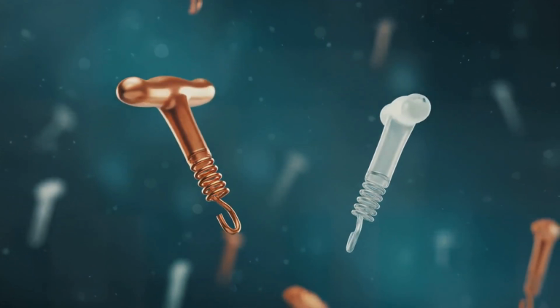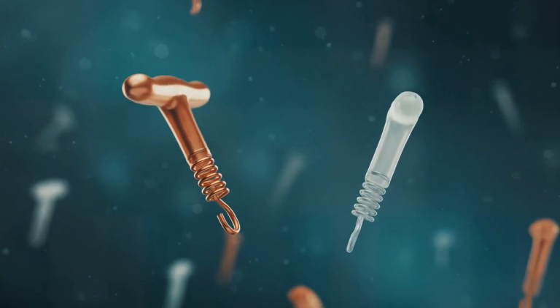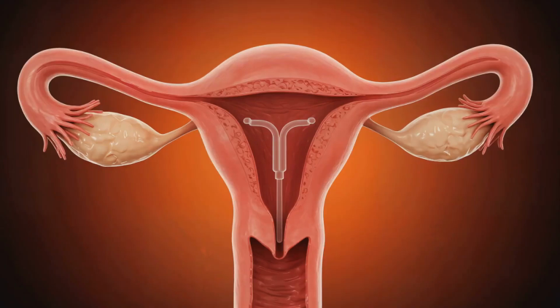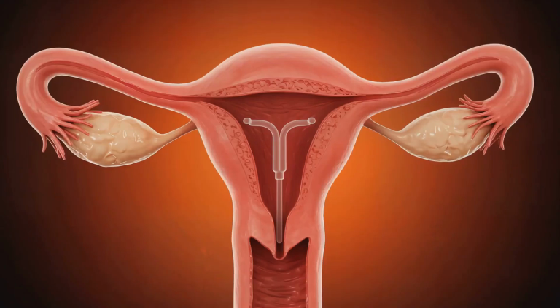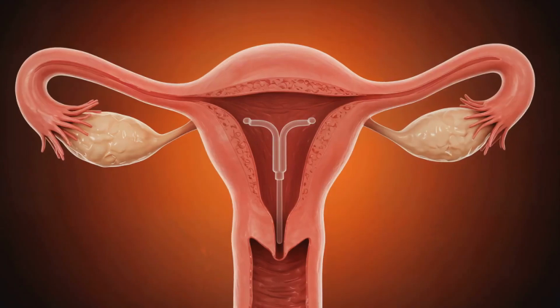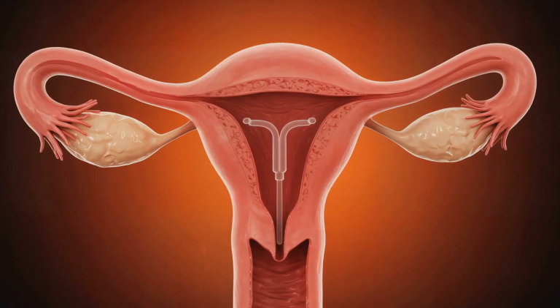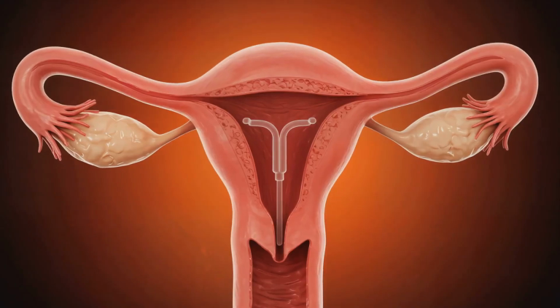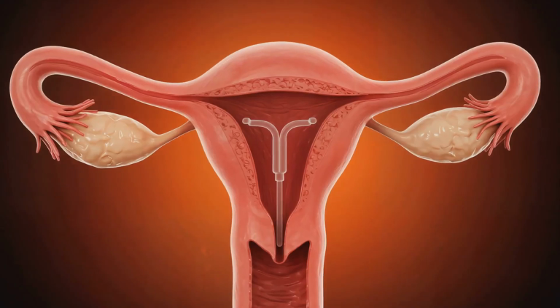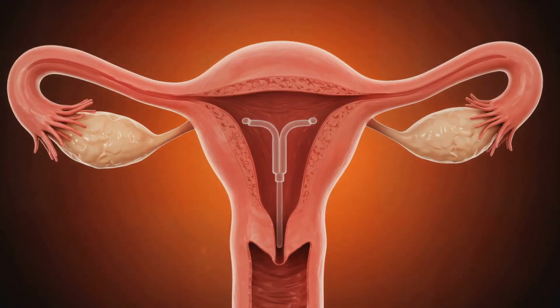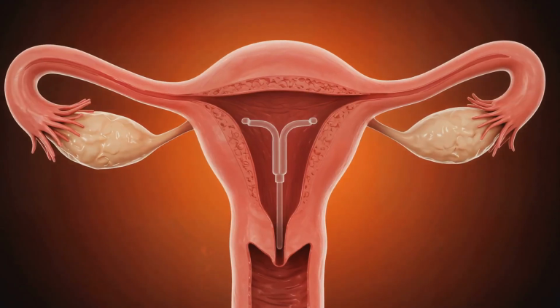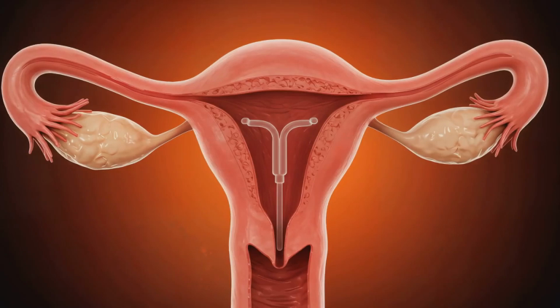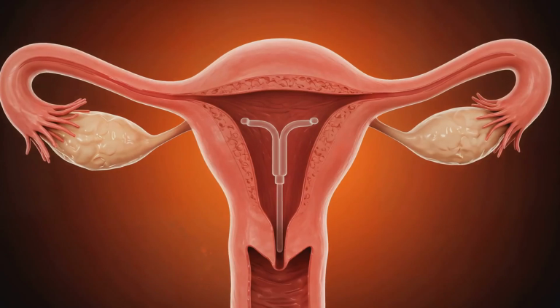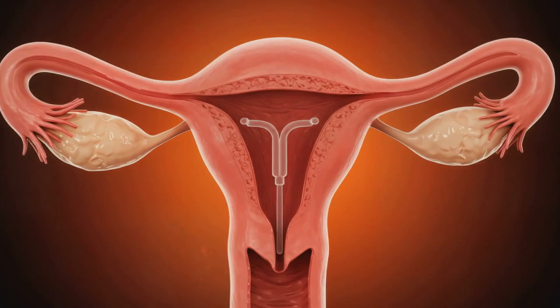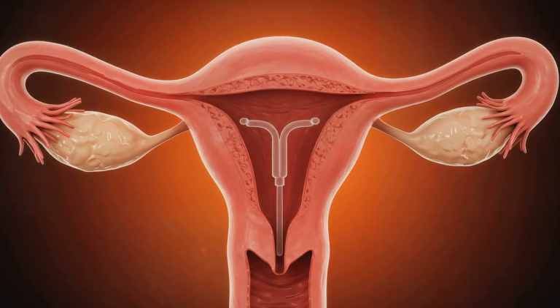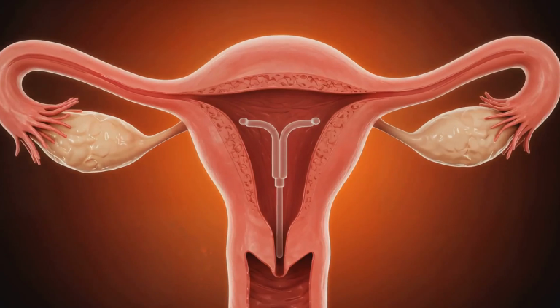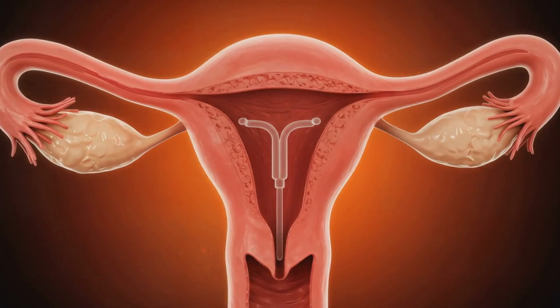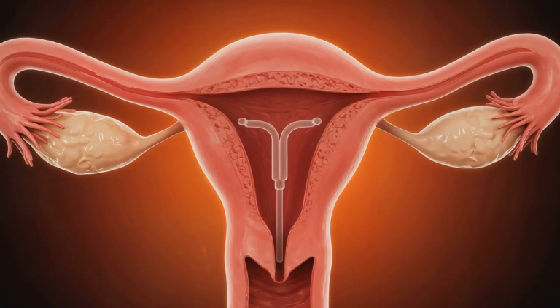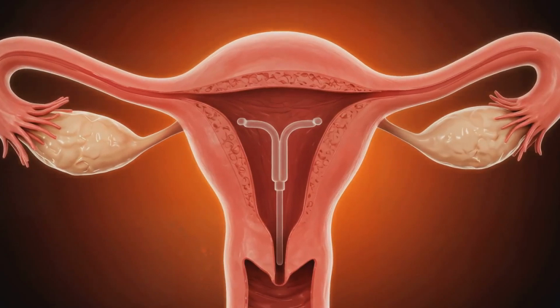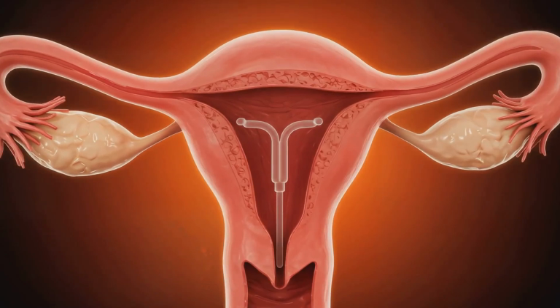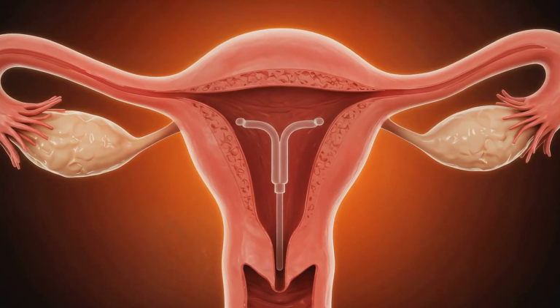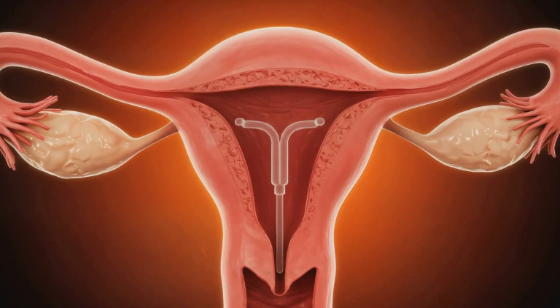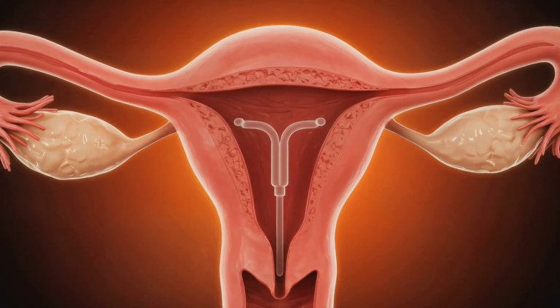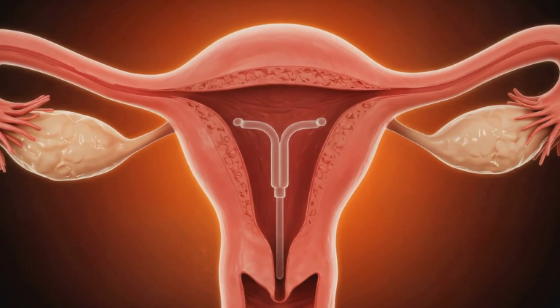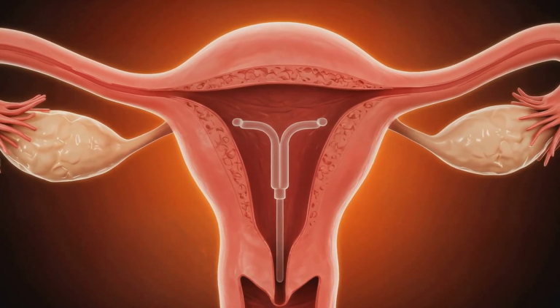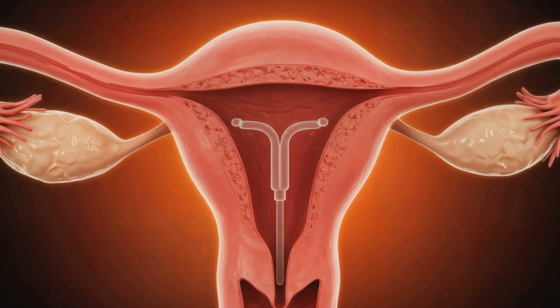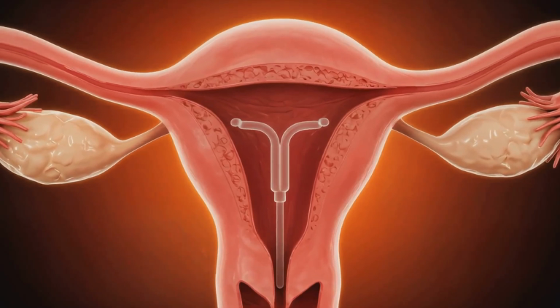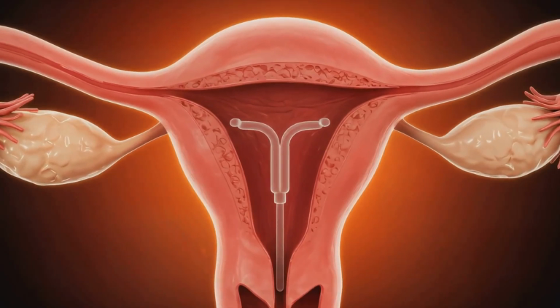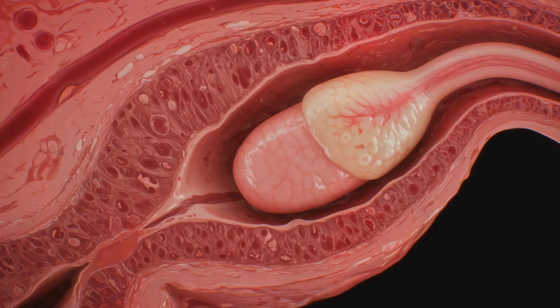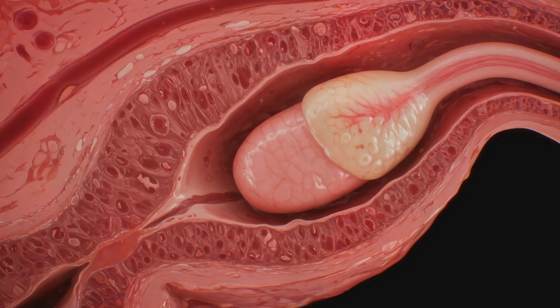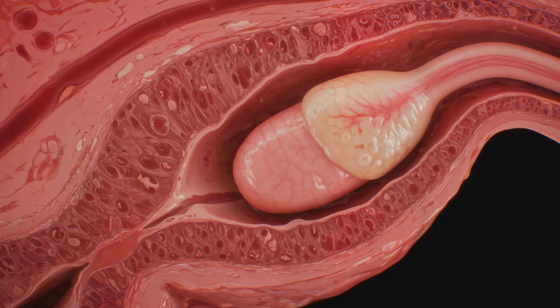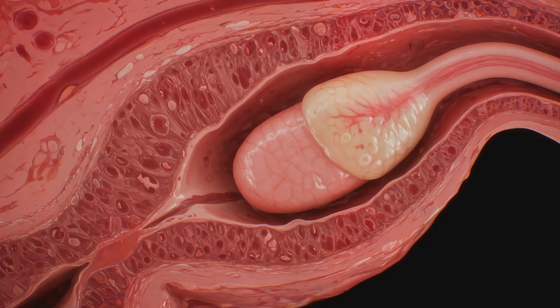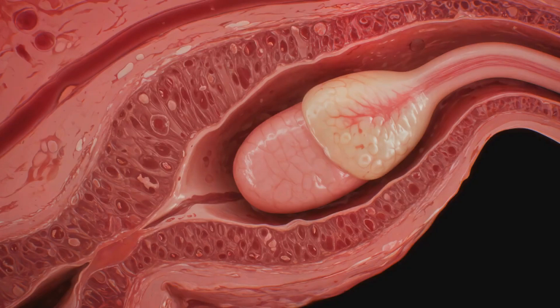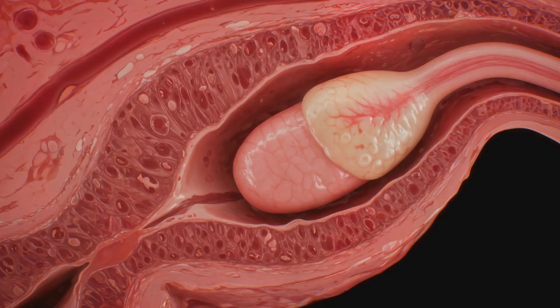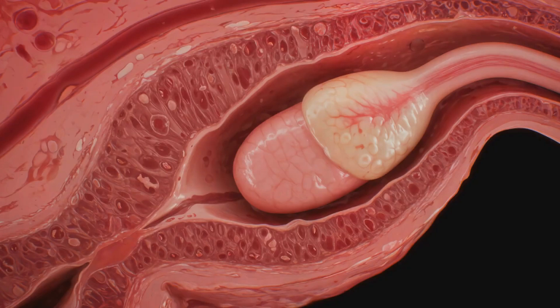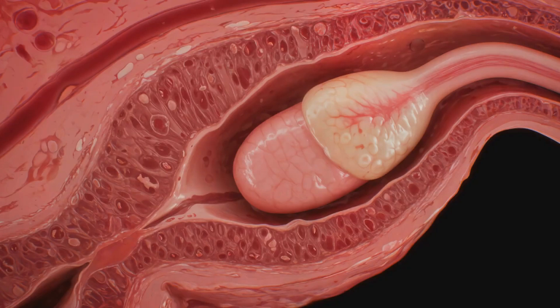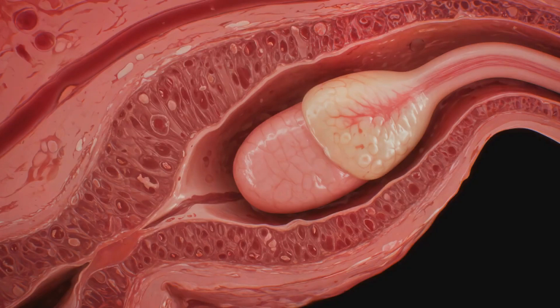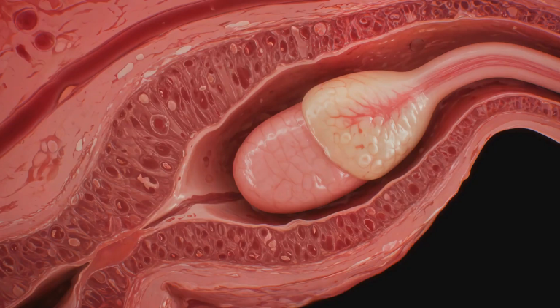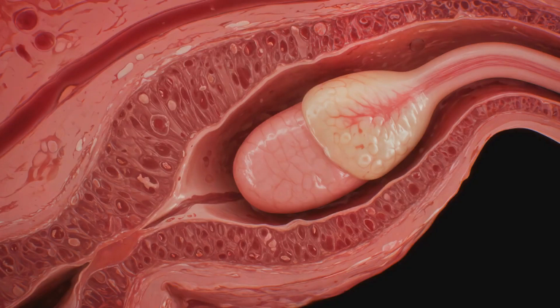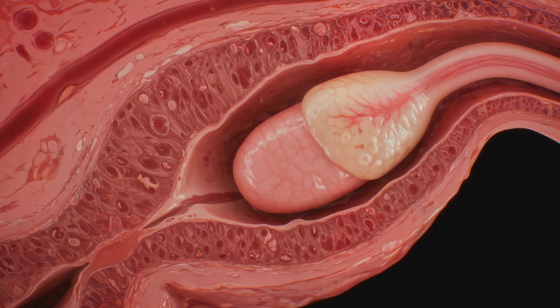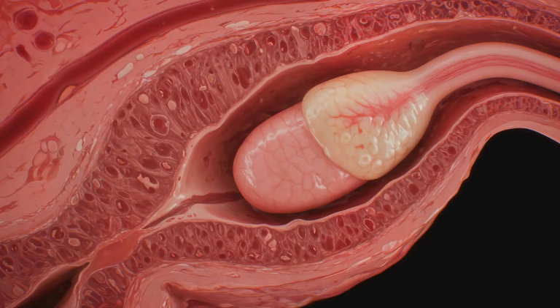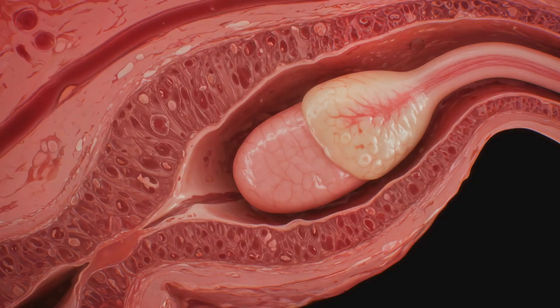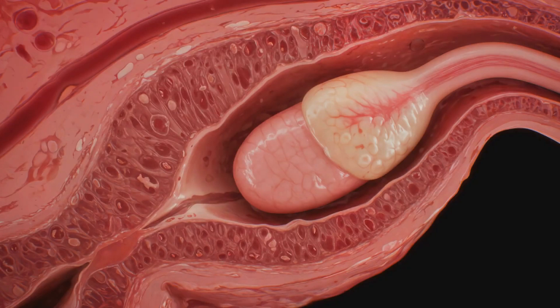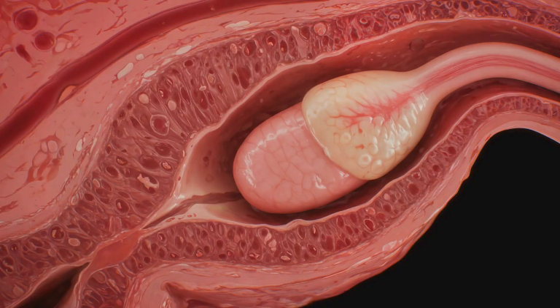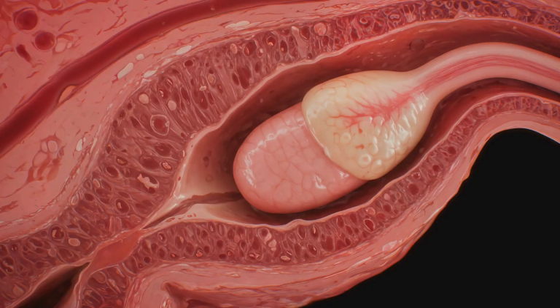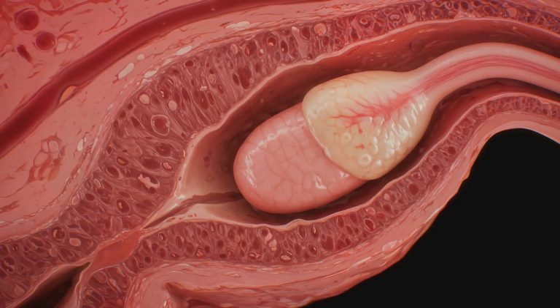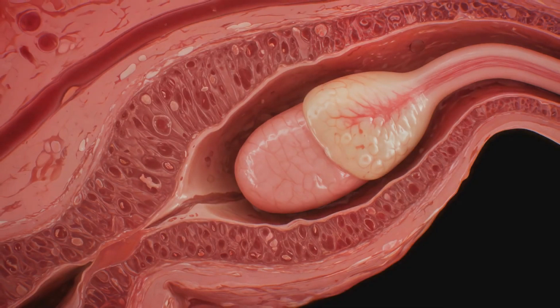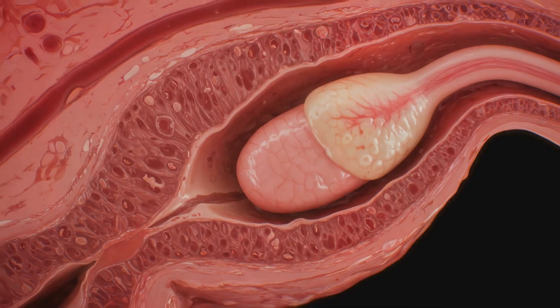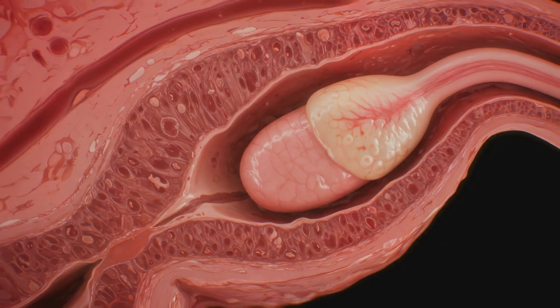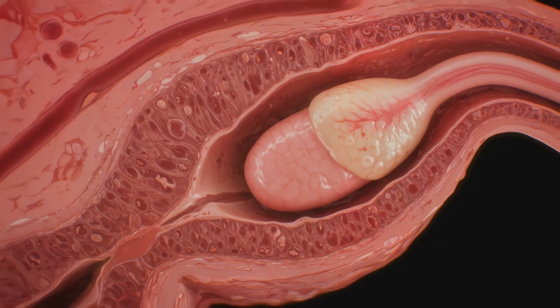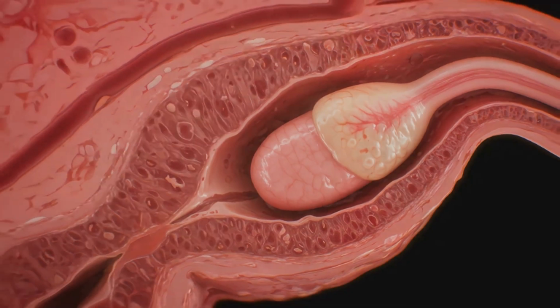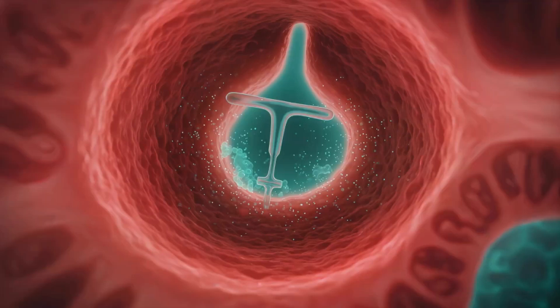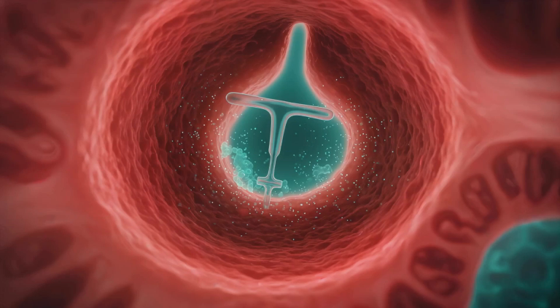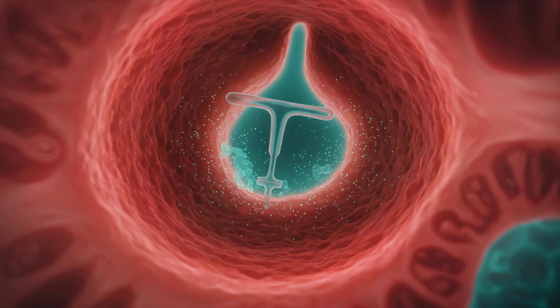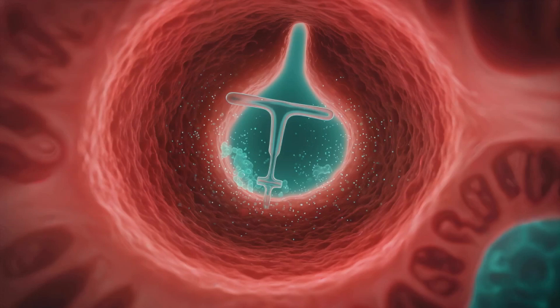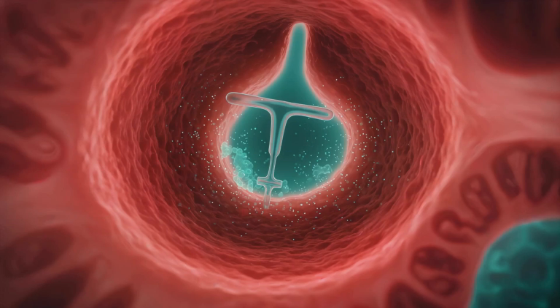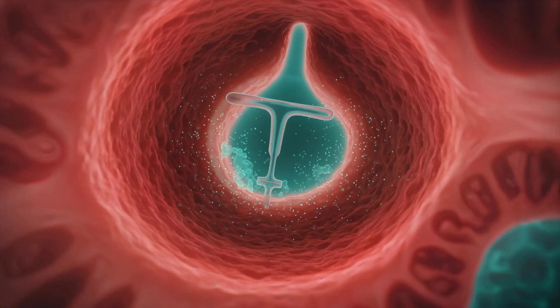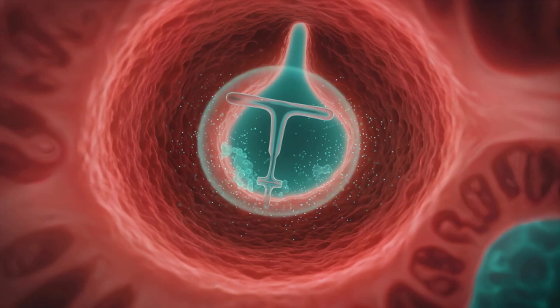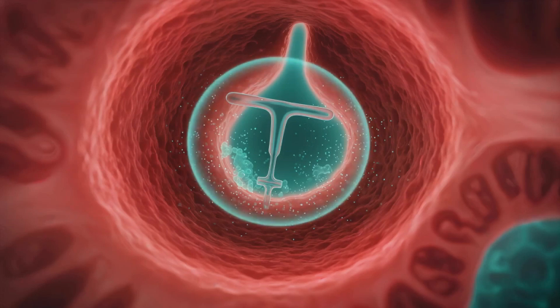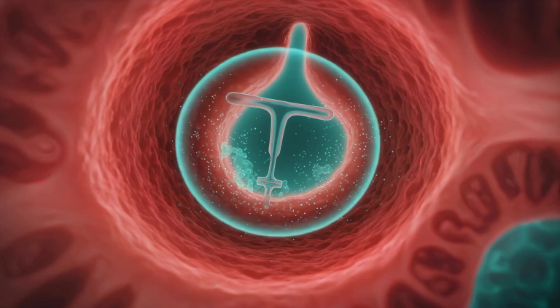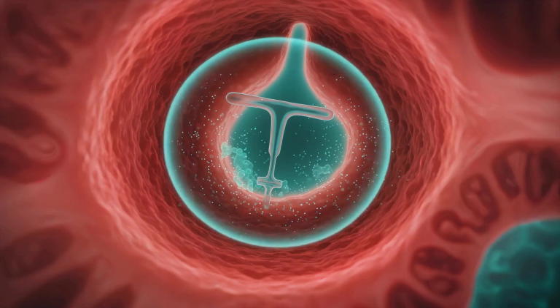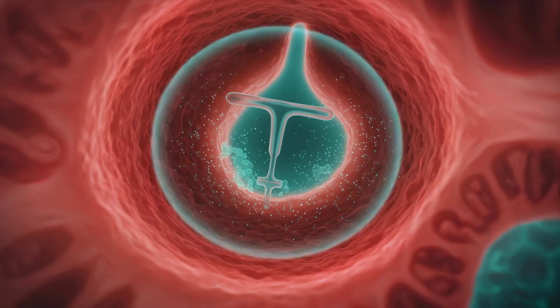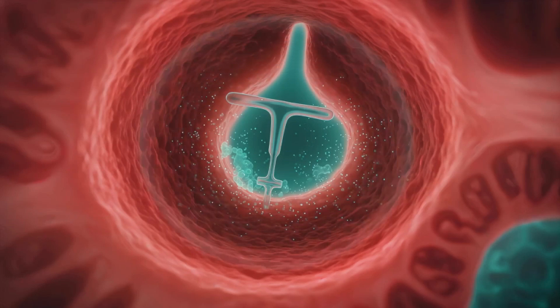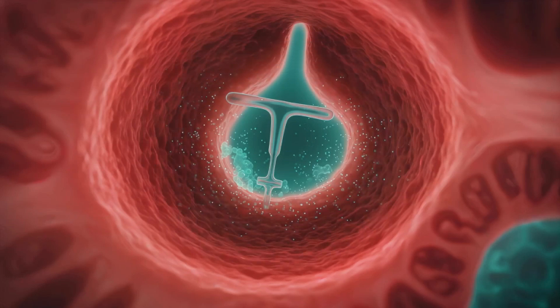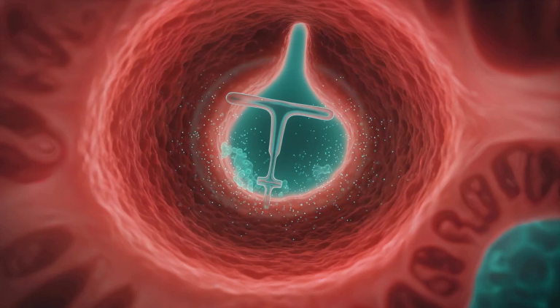The IUD resides within the uterus, a muscular organ lined by the endometrium, and influences both local and systemic reproductive processes.